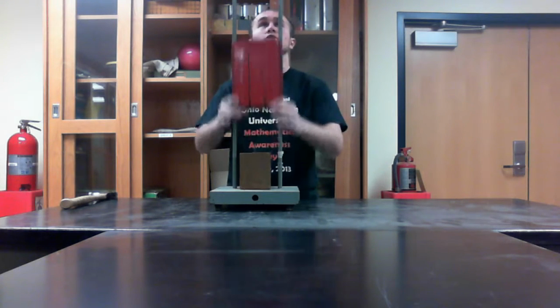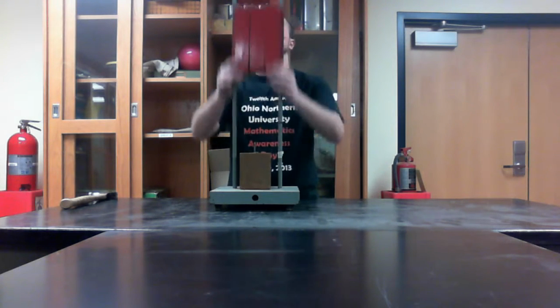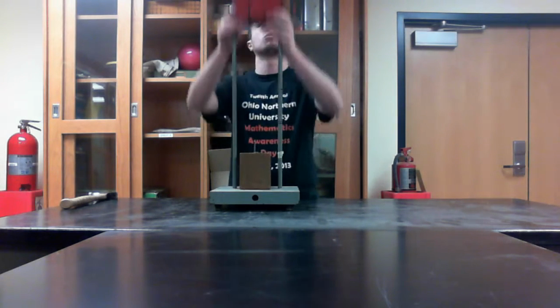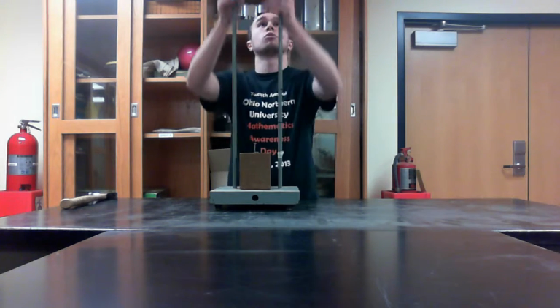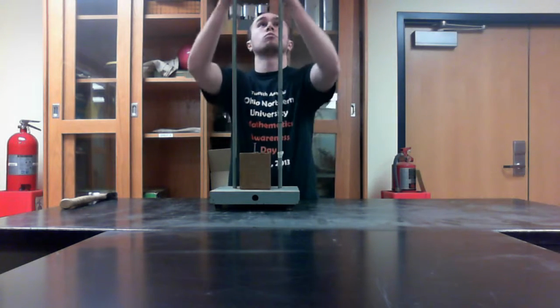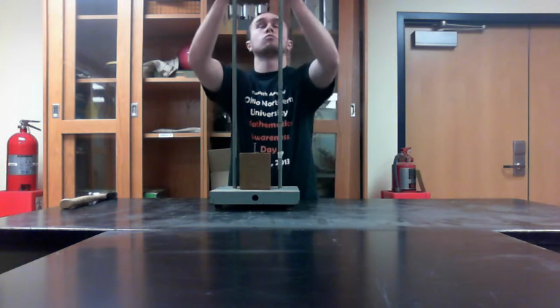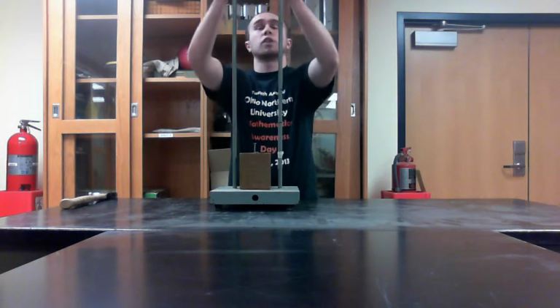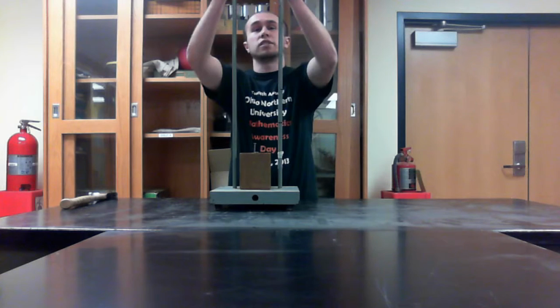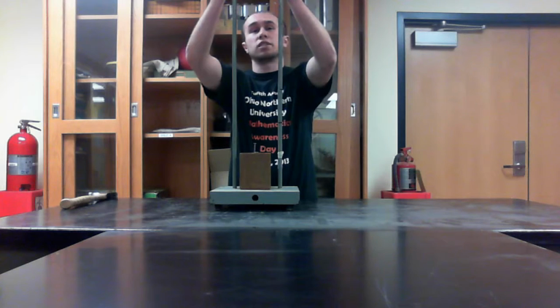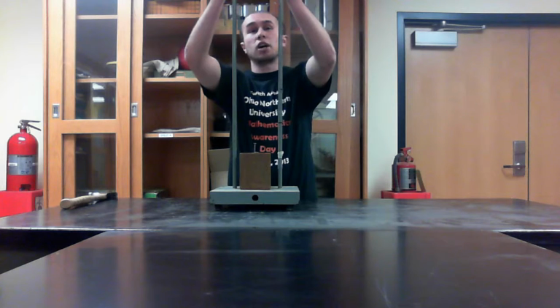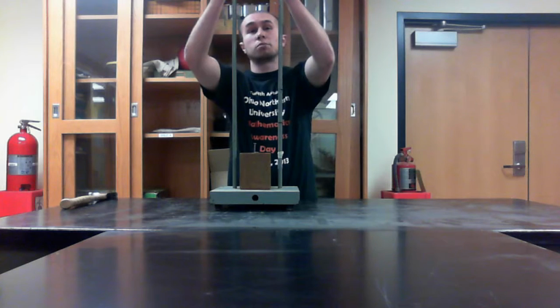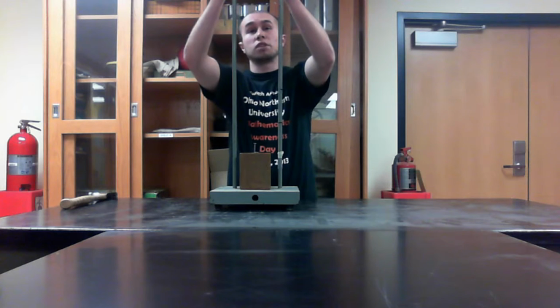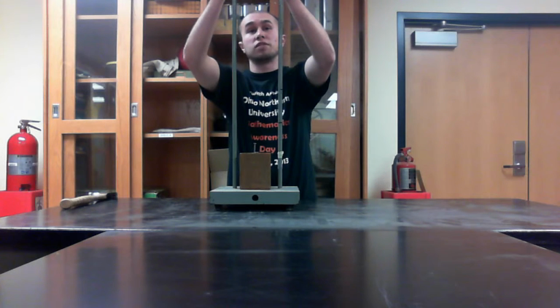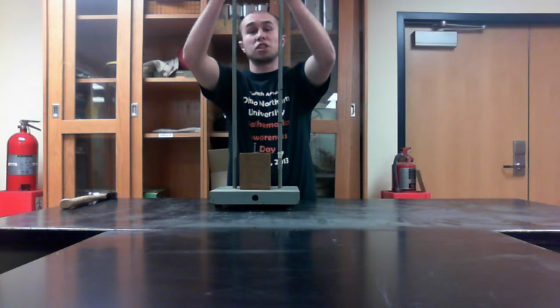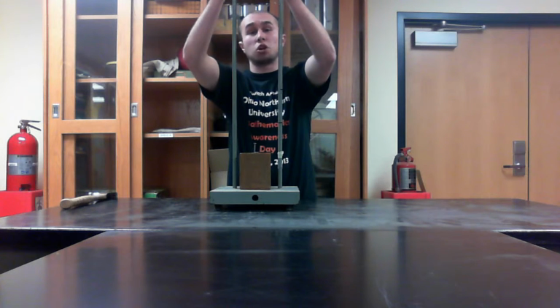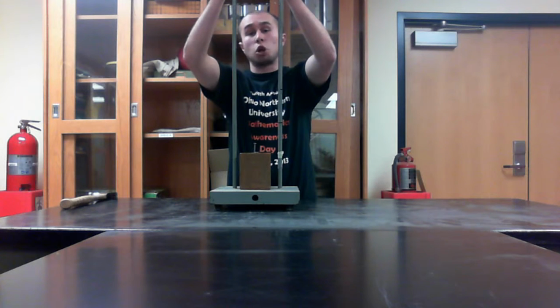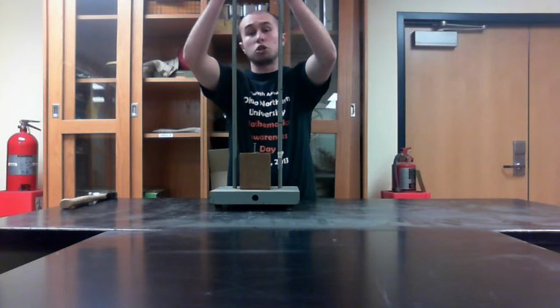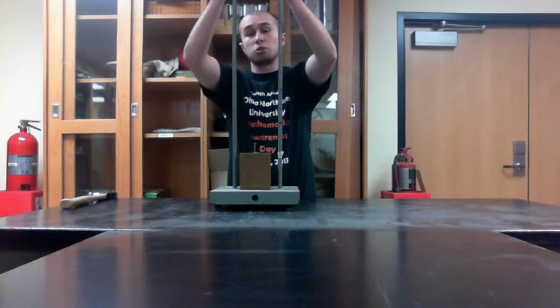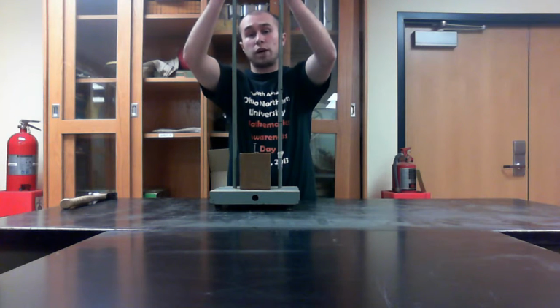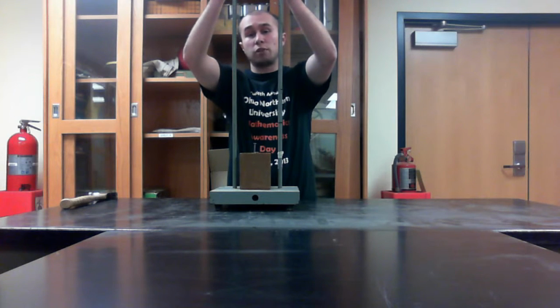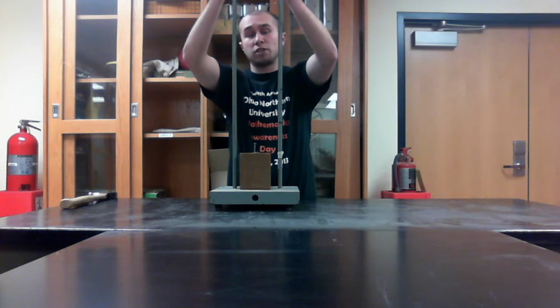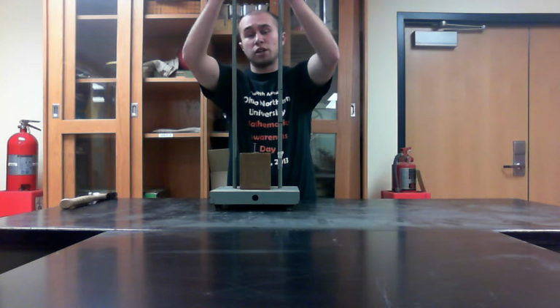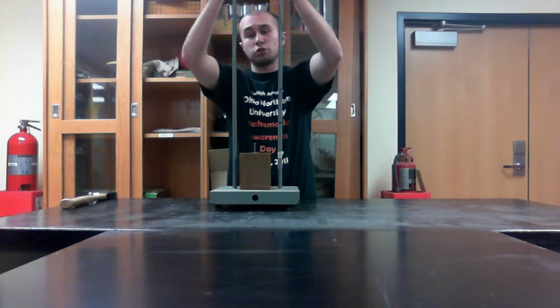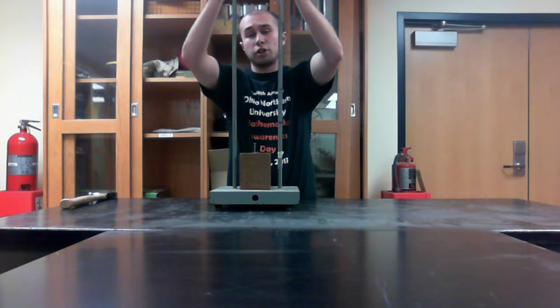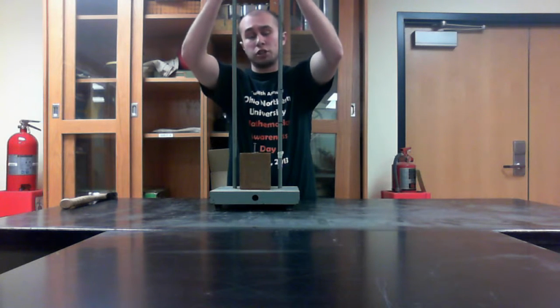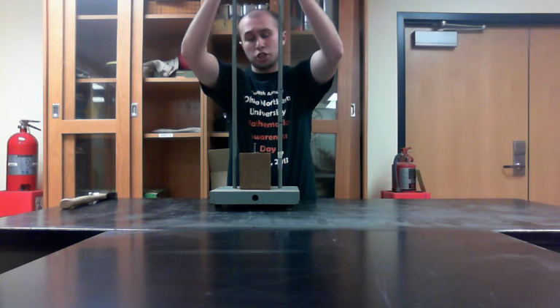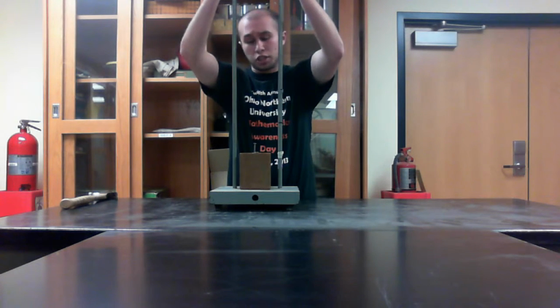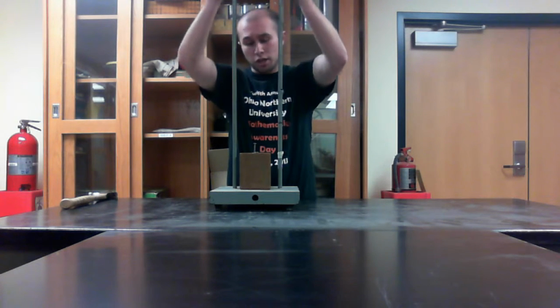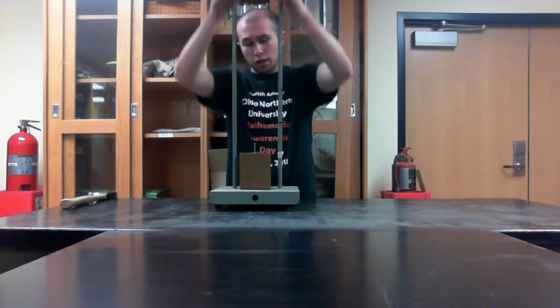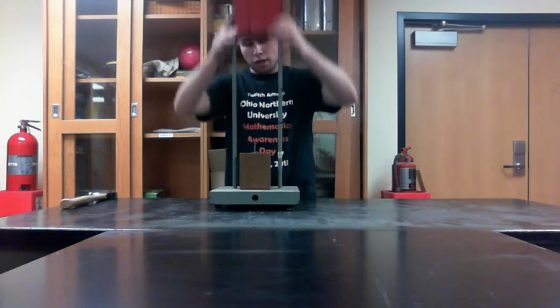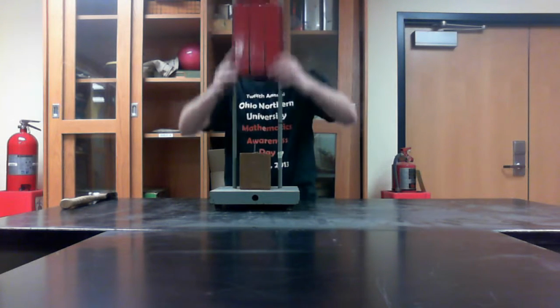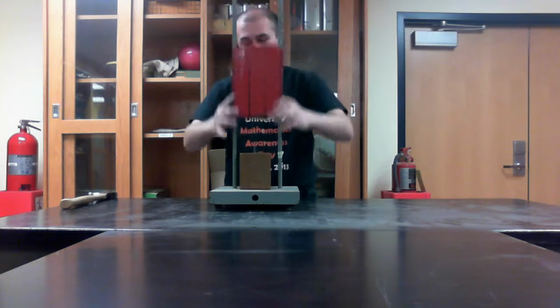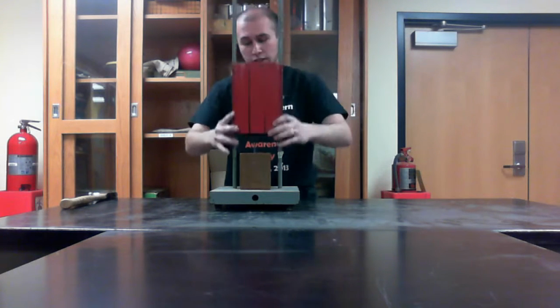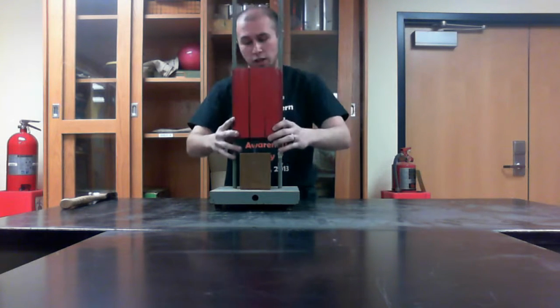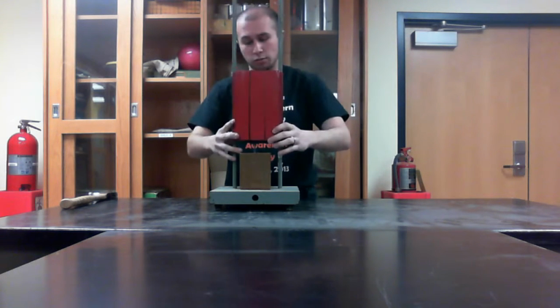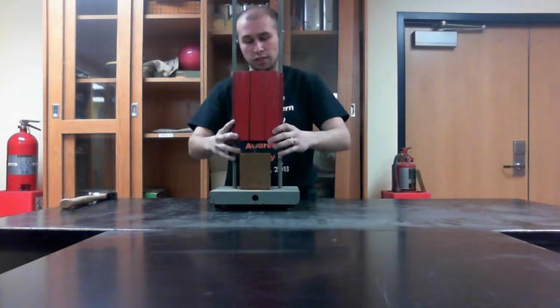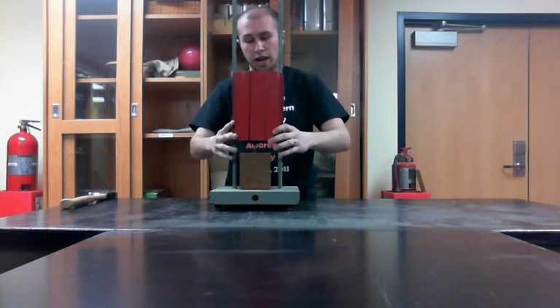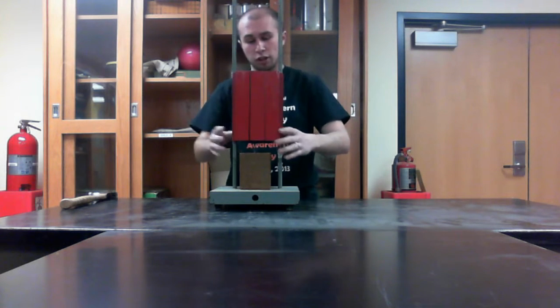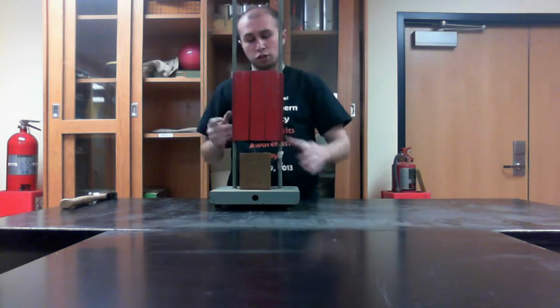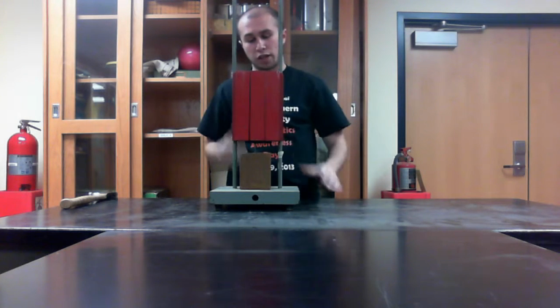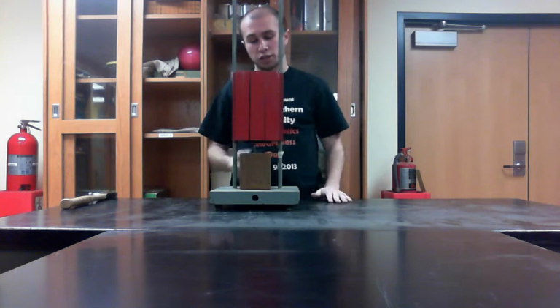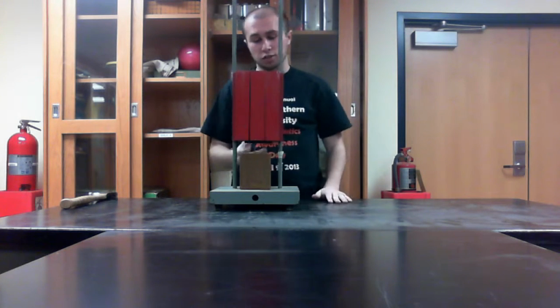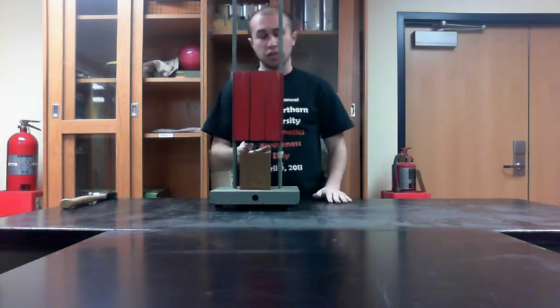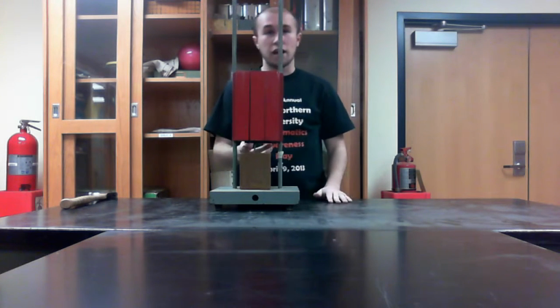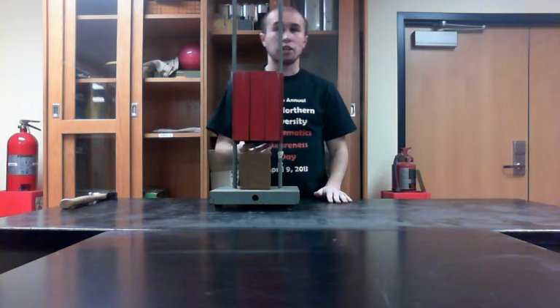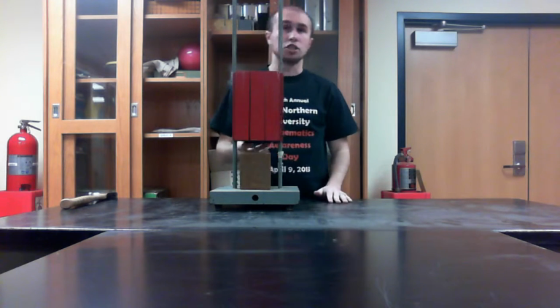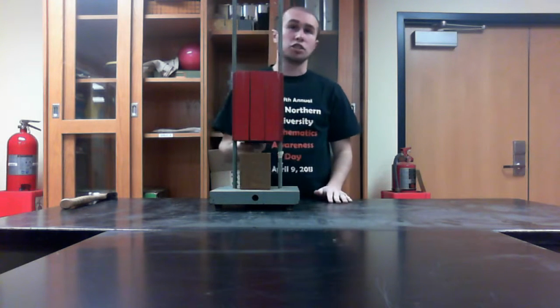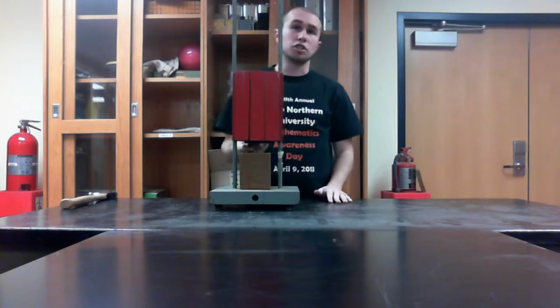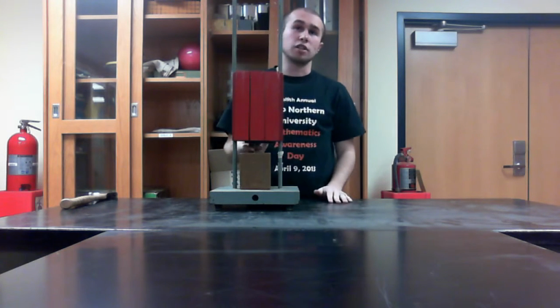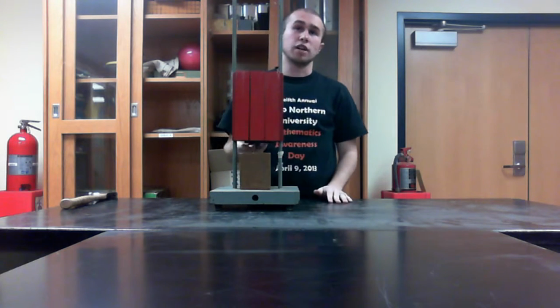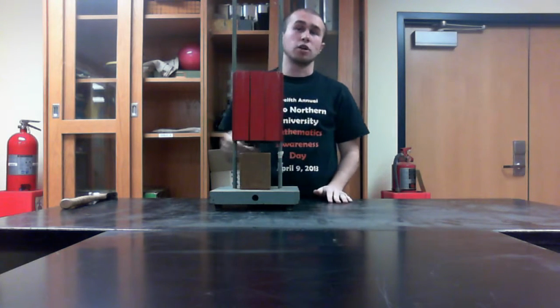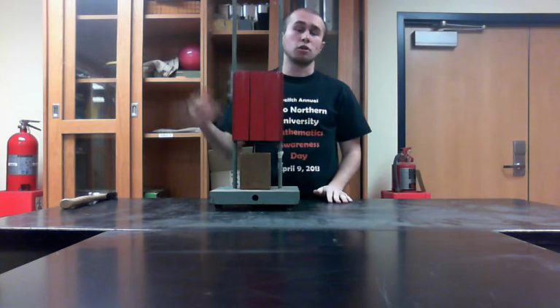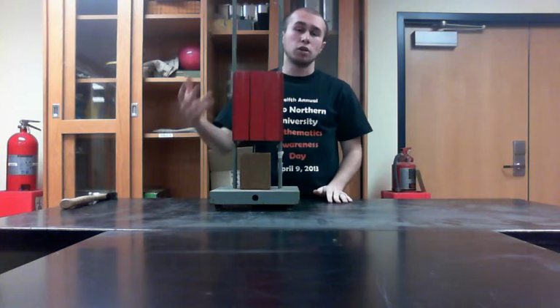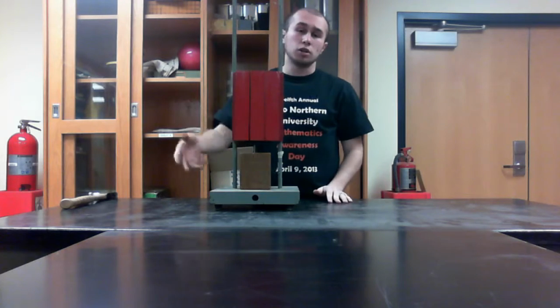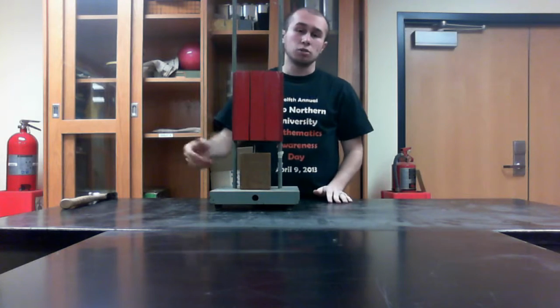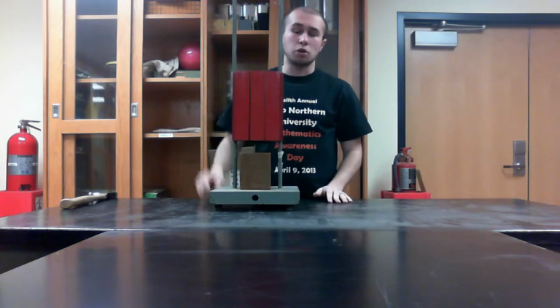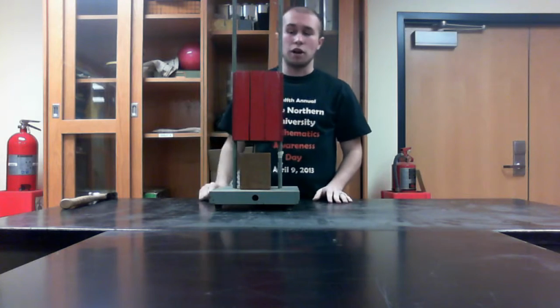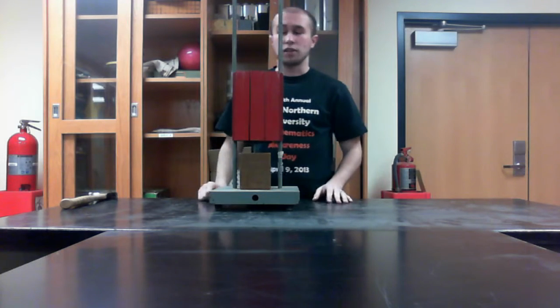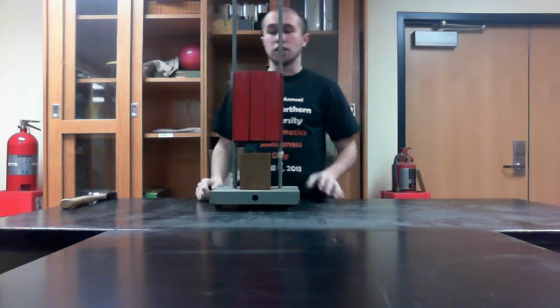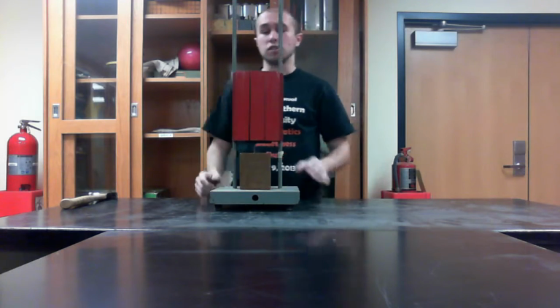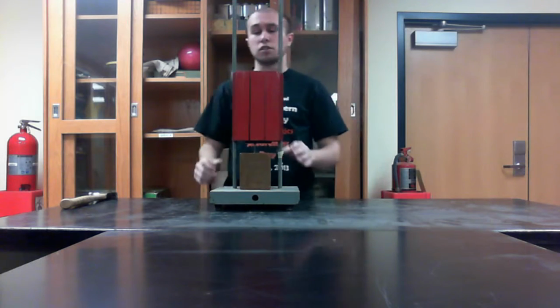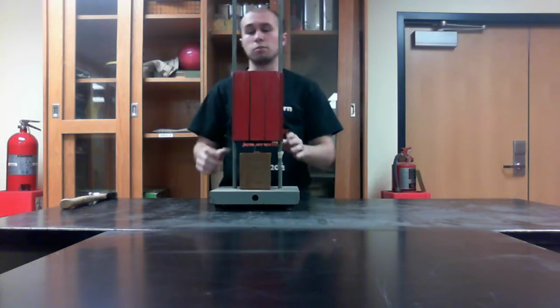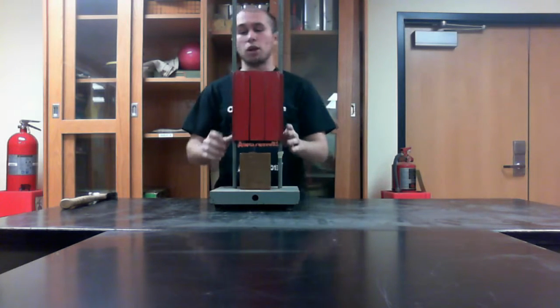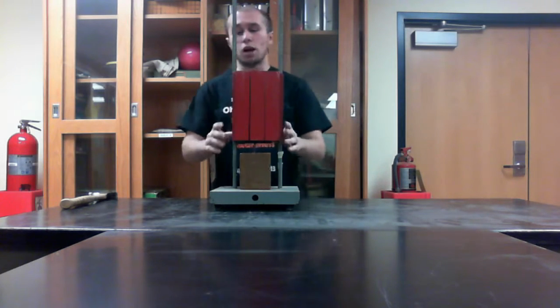We'll raise it up, giving it a large amount of potential energy. As it comes down, it transfers that energy to the nail, driving it into the block.